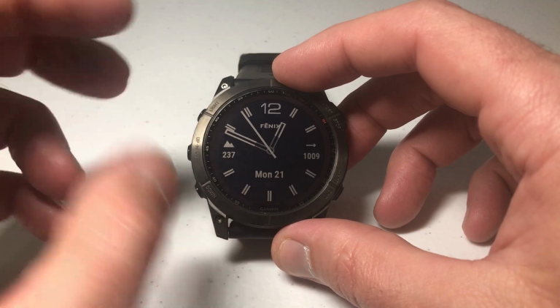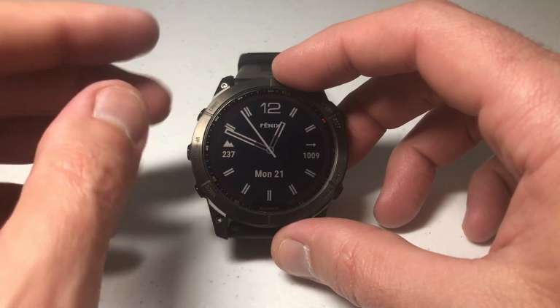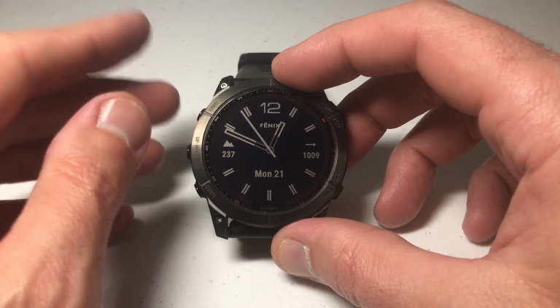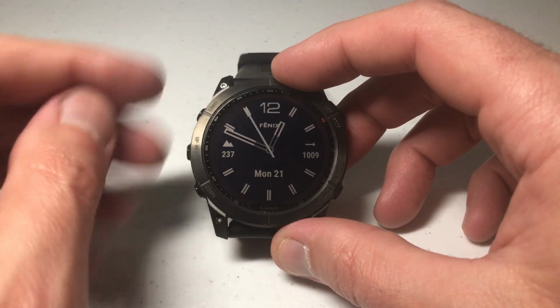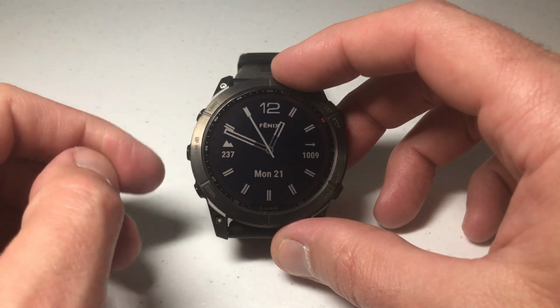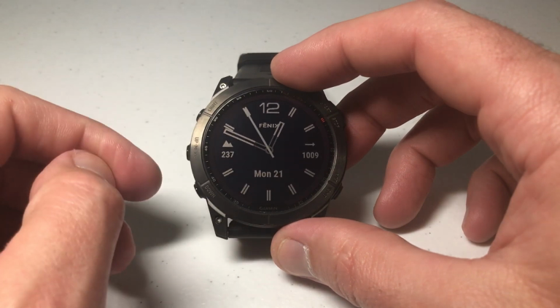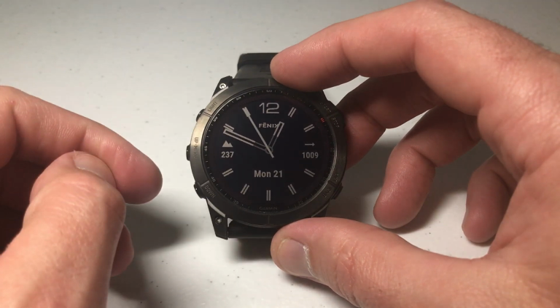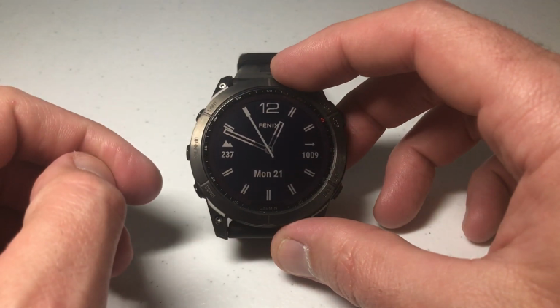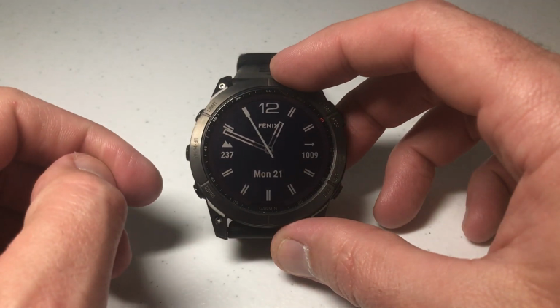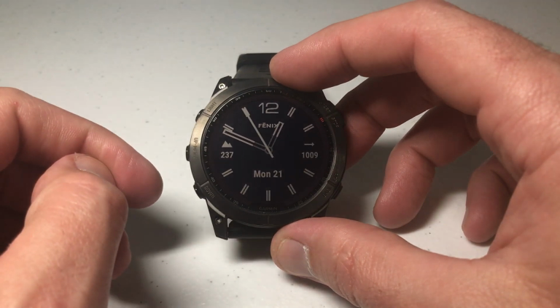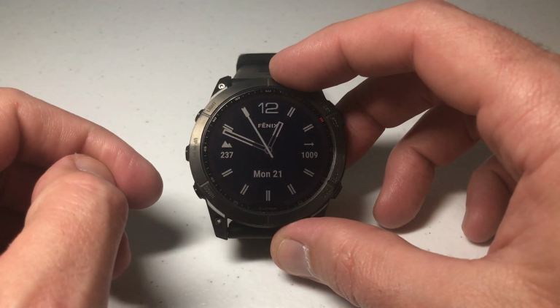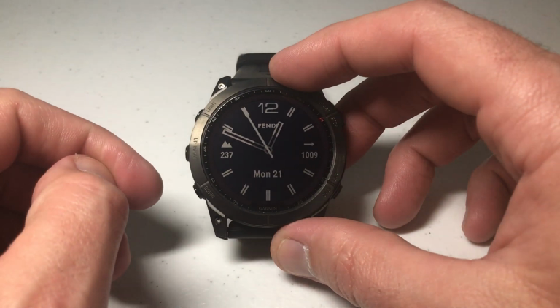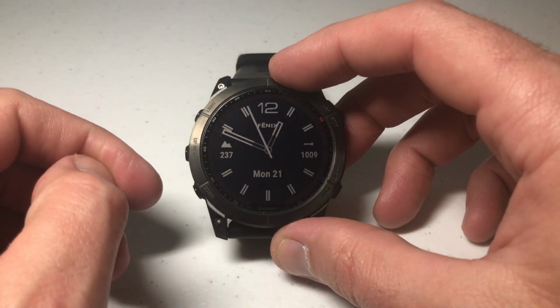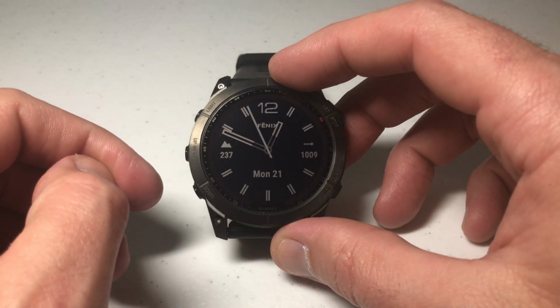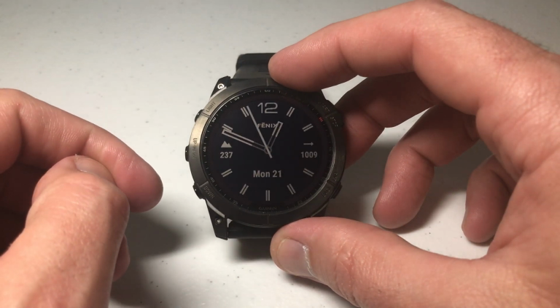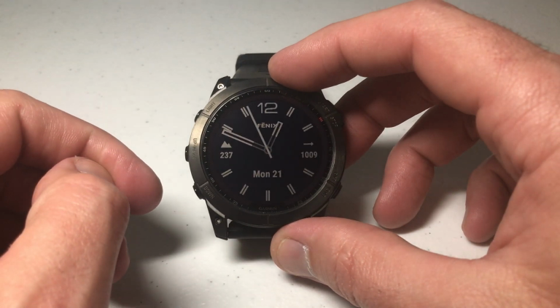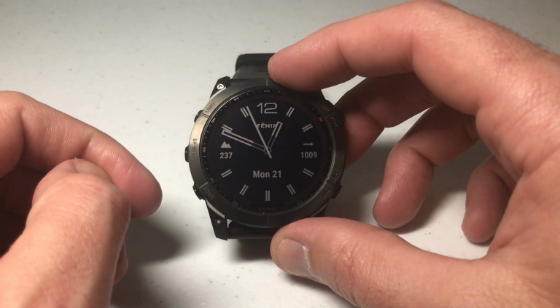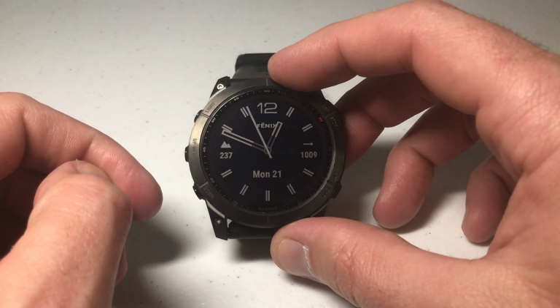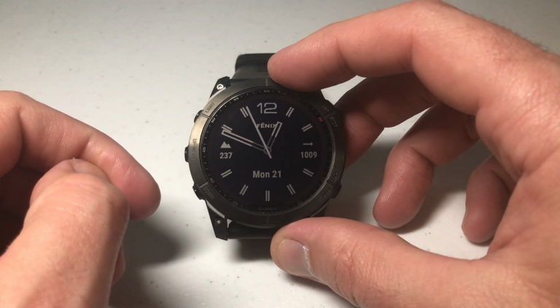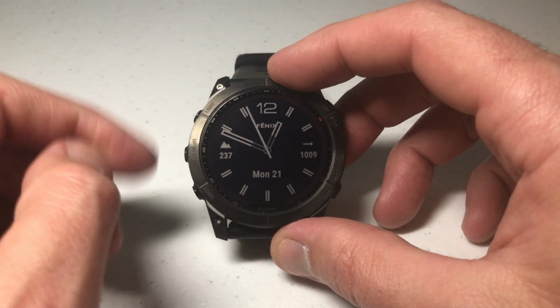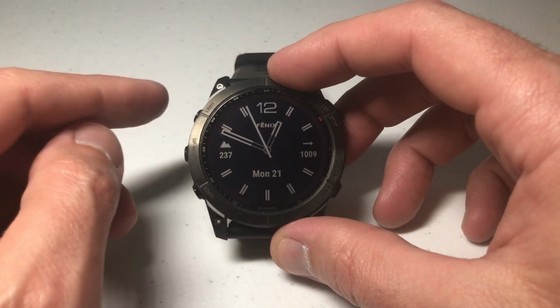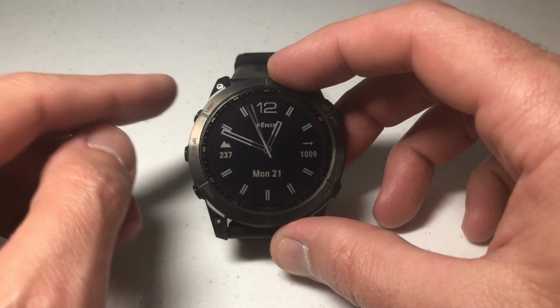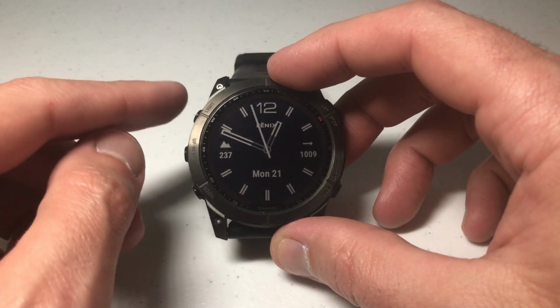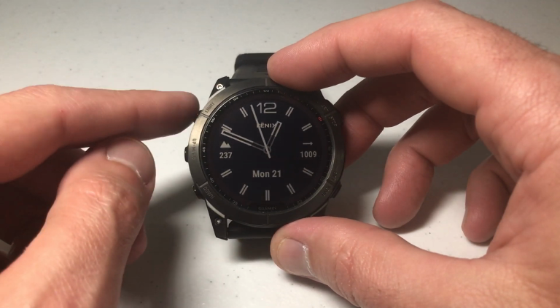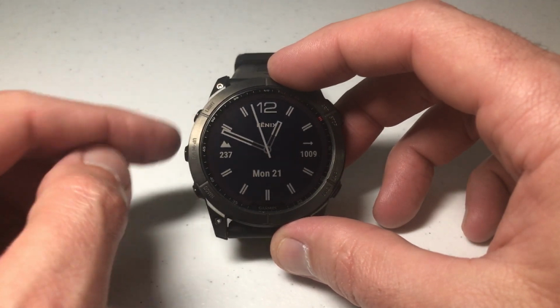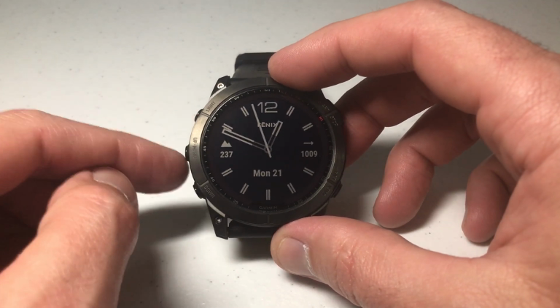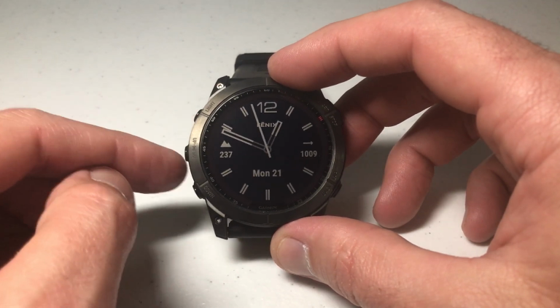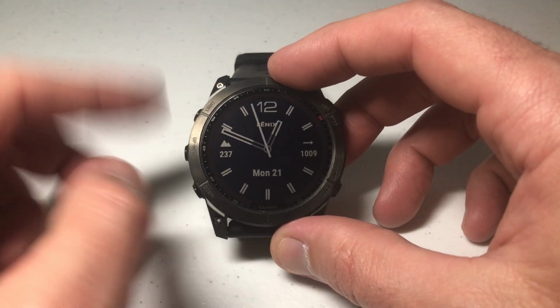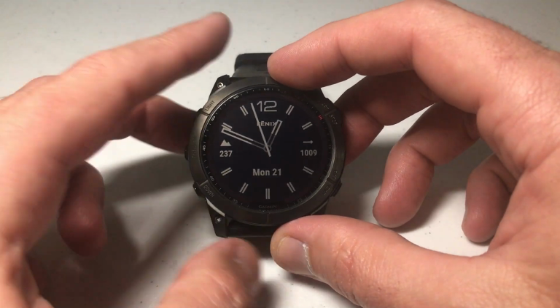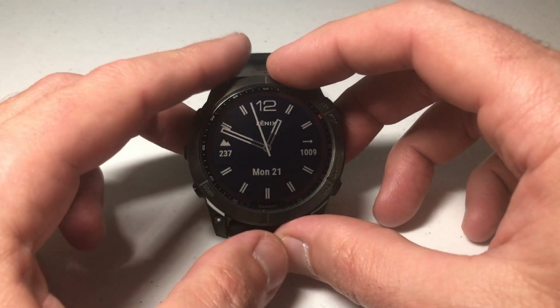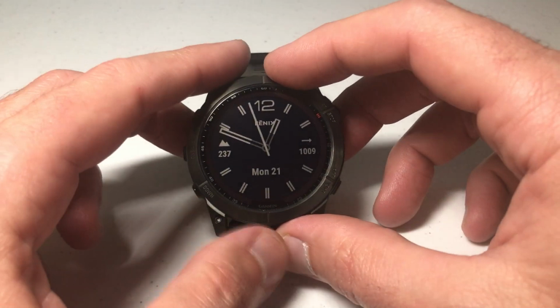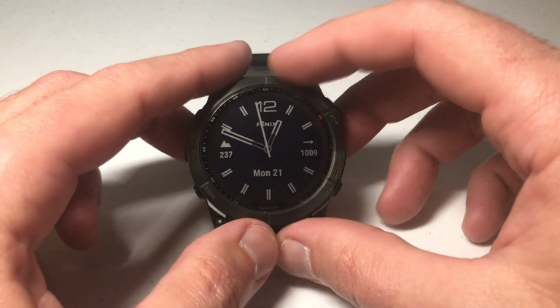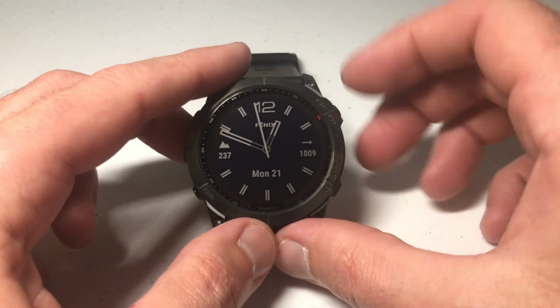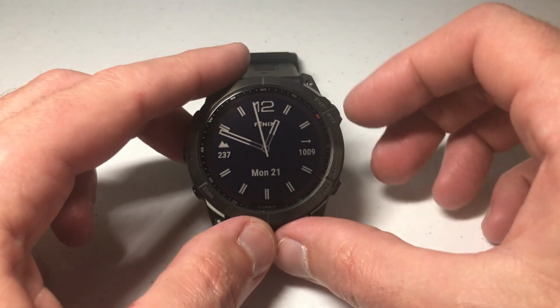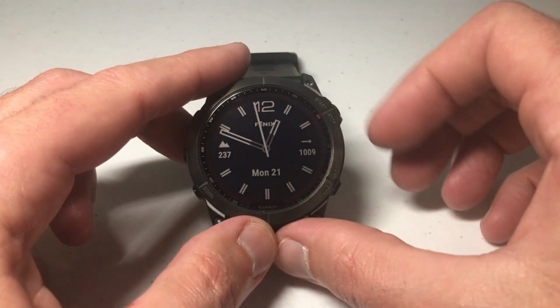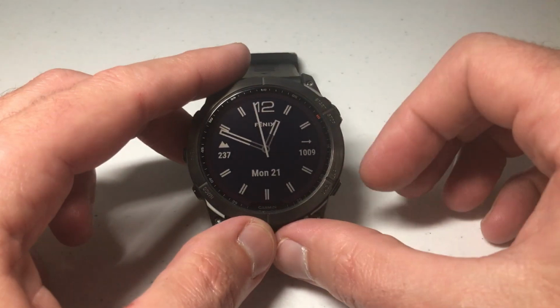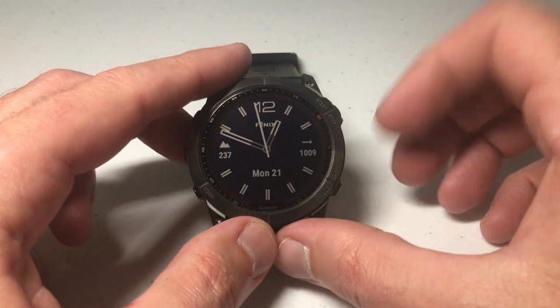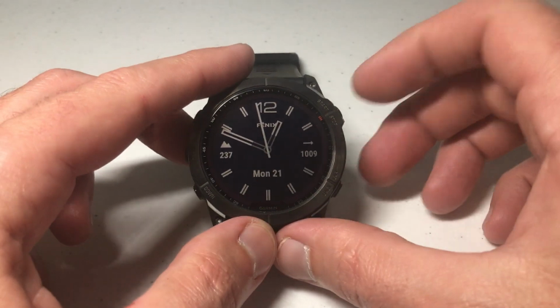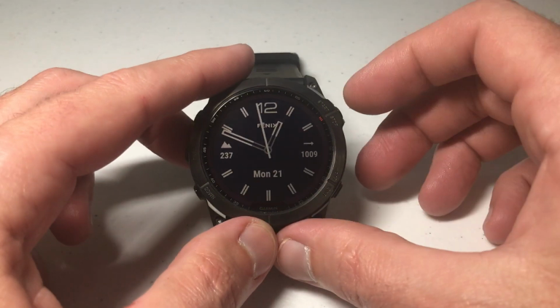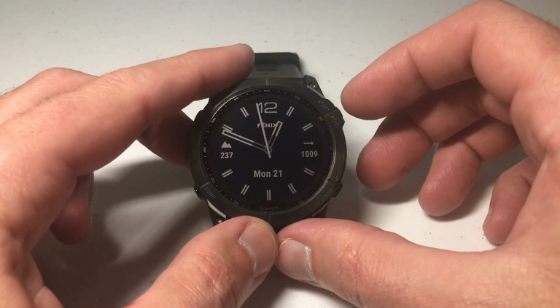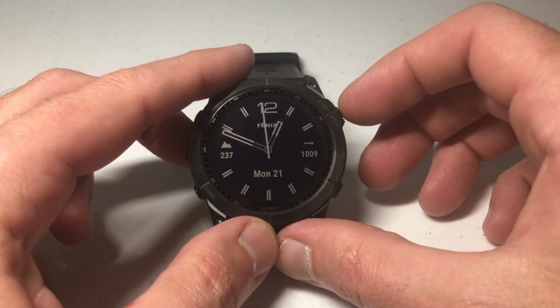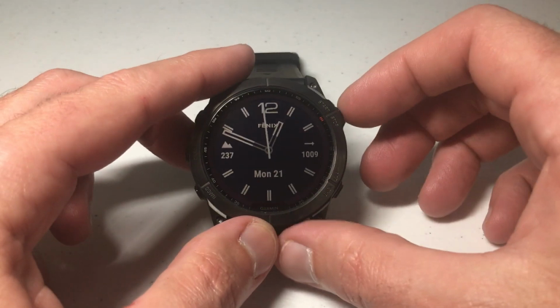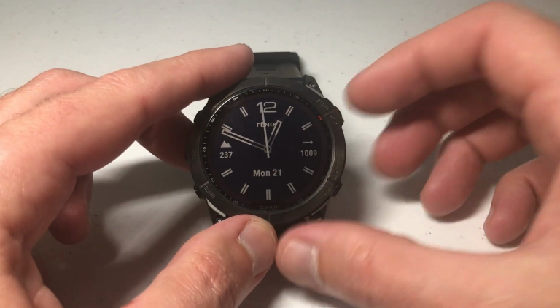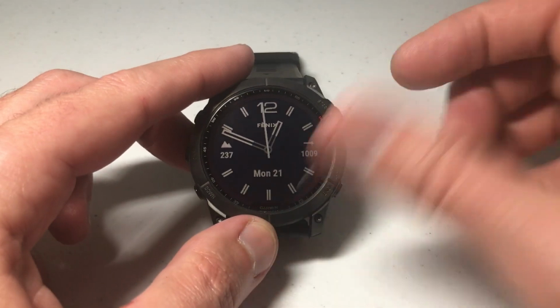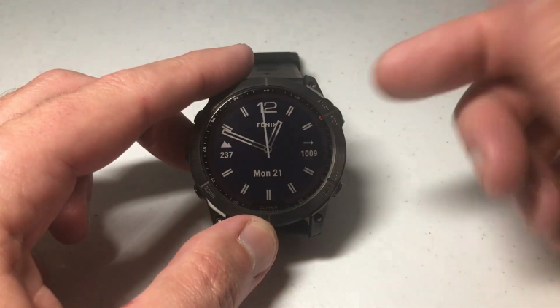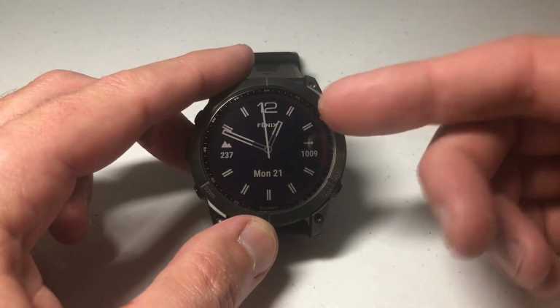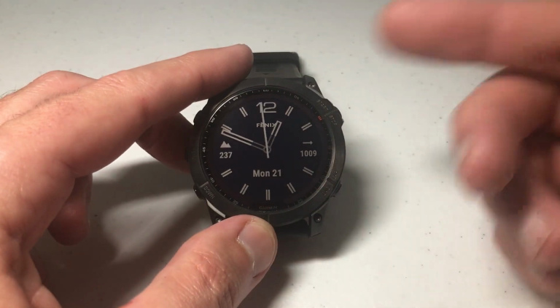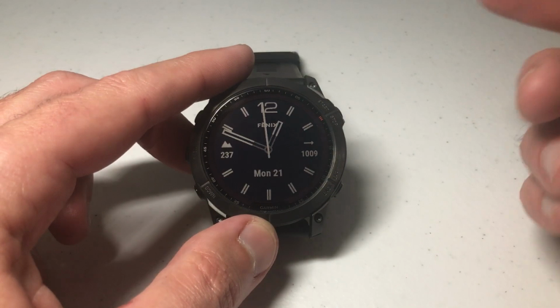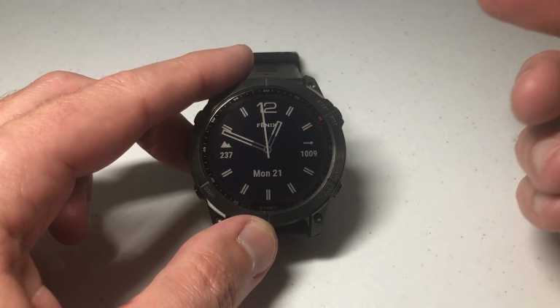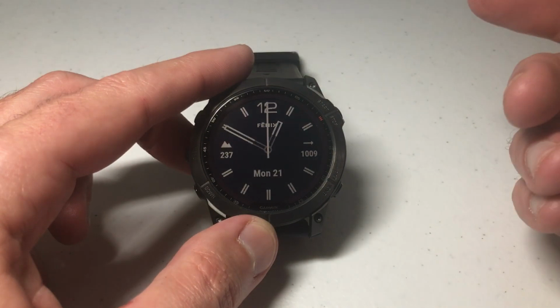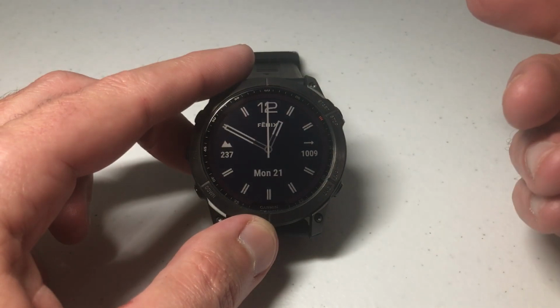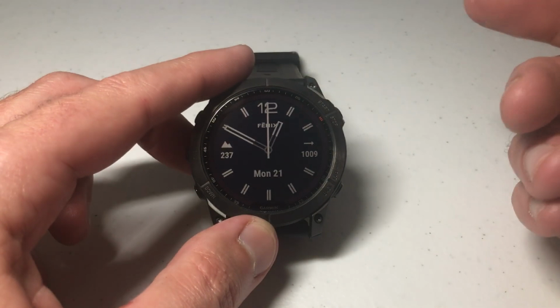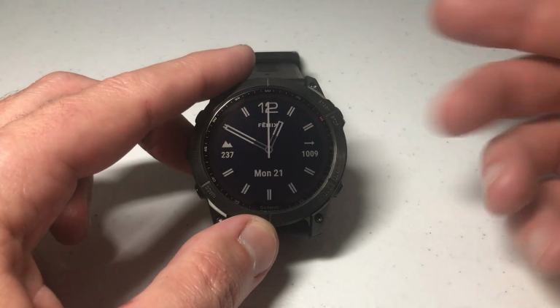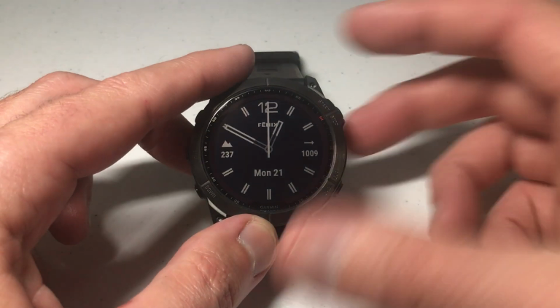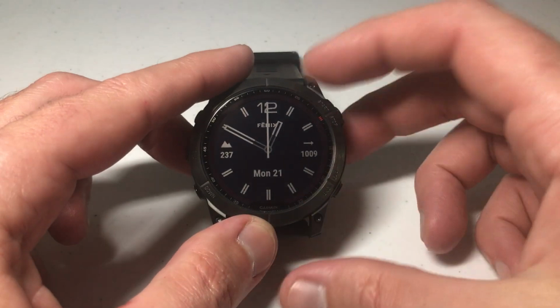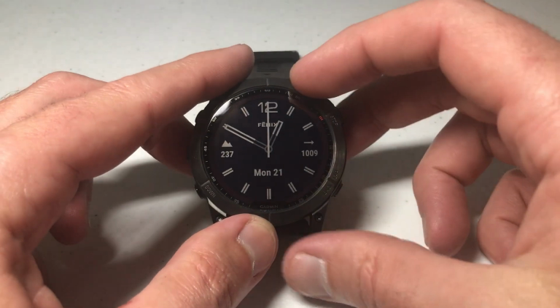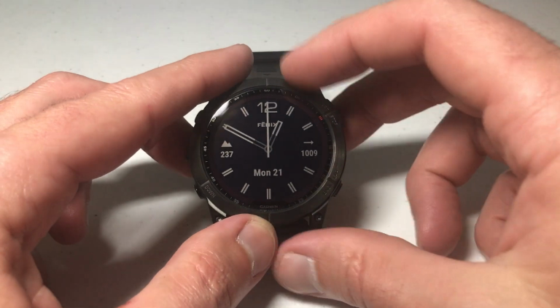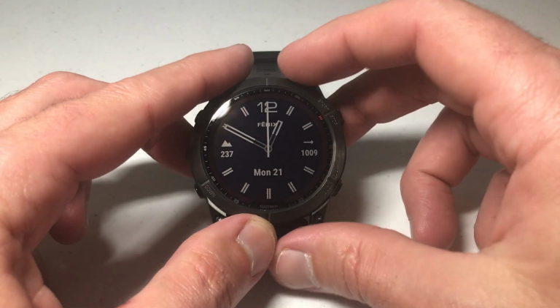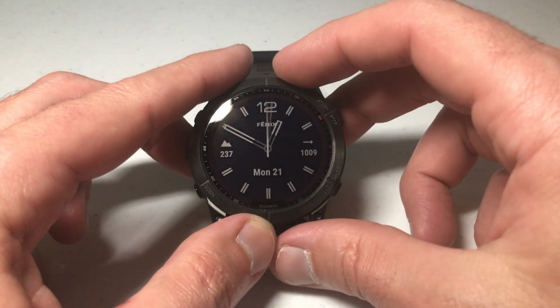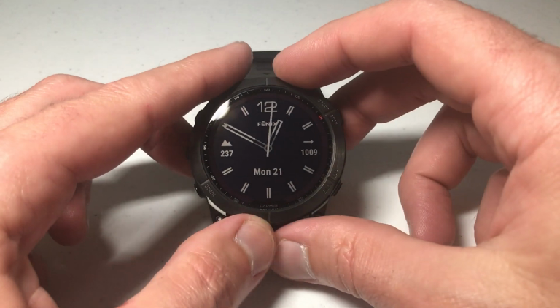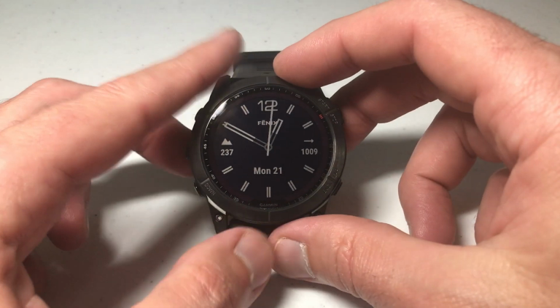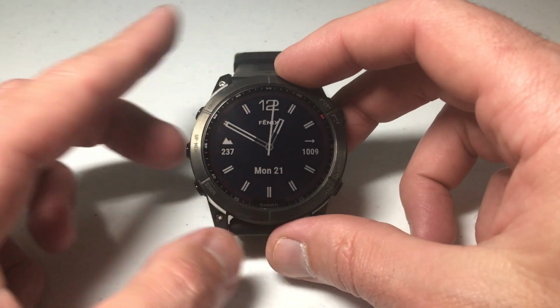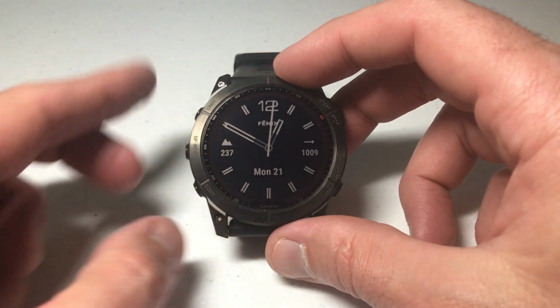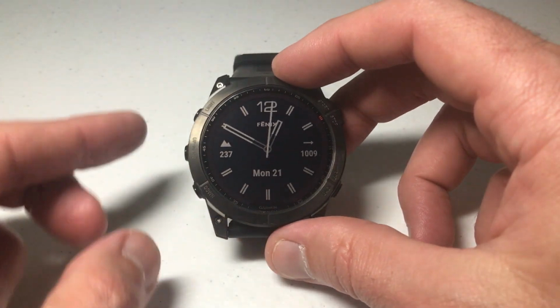There are actually two different ways you can do this. I'm going to be showing you using the buttons. If you're a touchscreen person, you can always do this stuff with the touchscreen as well.